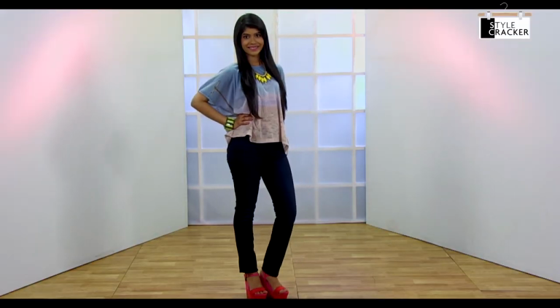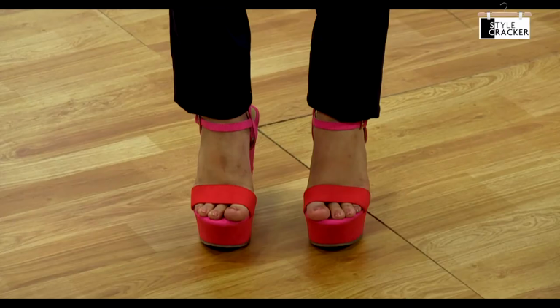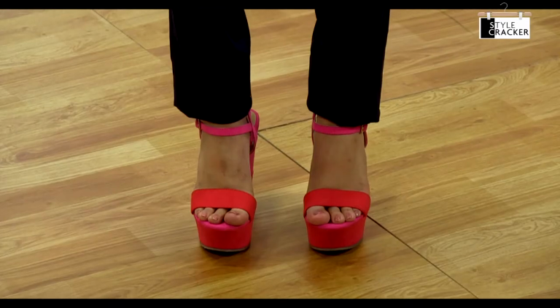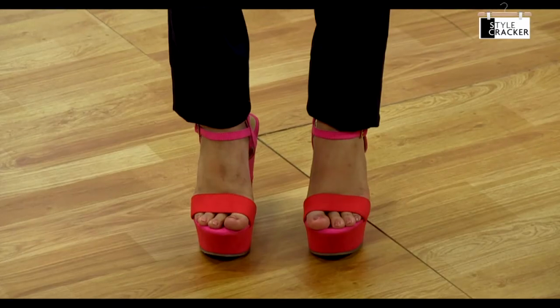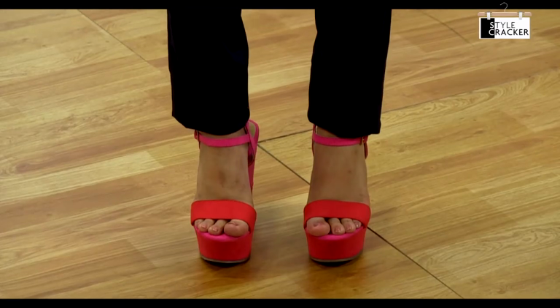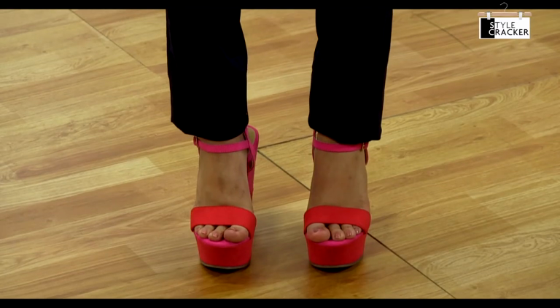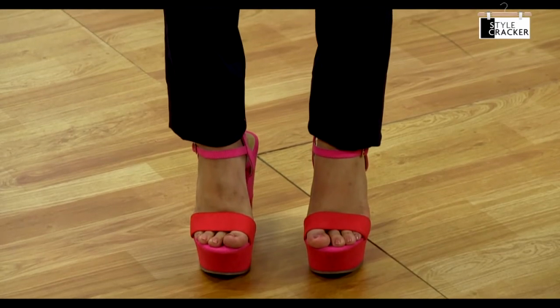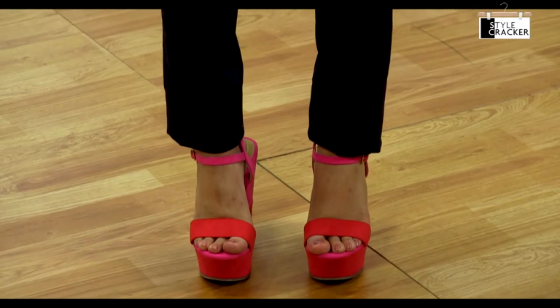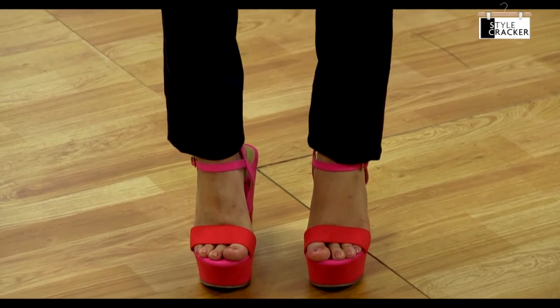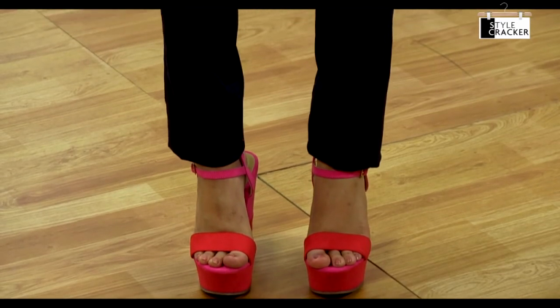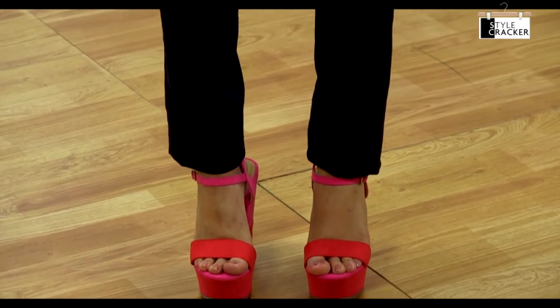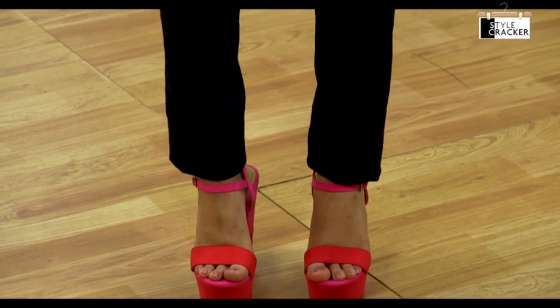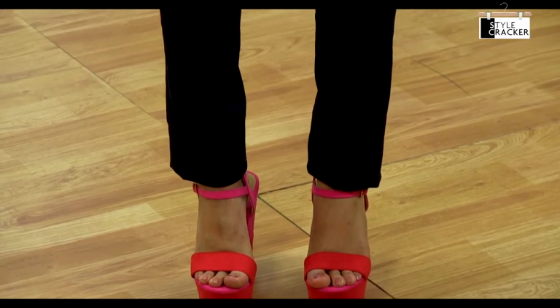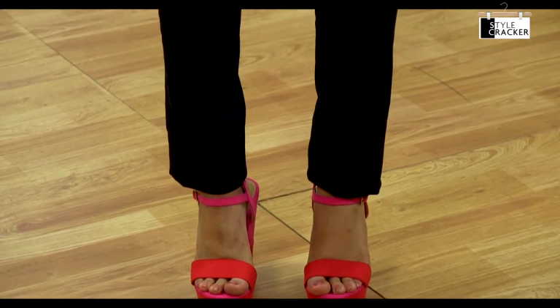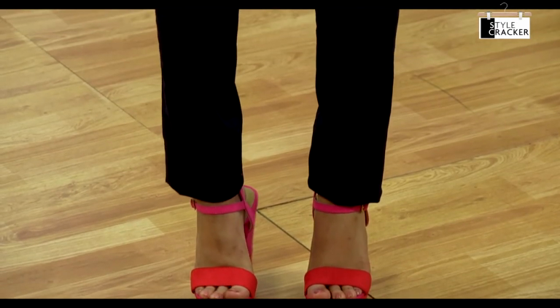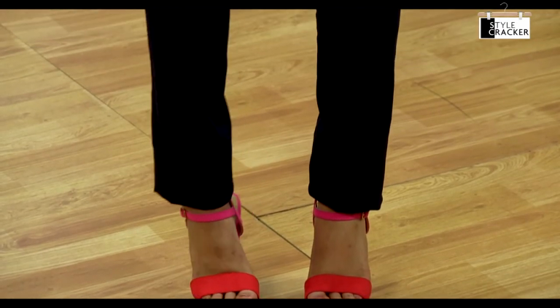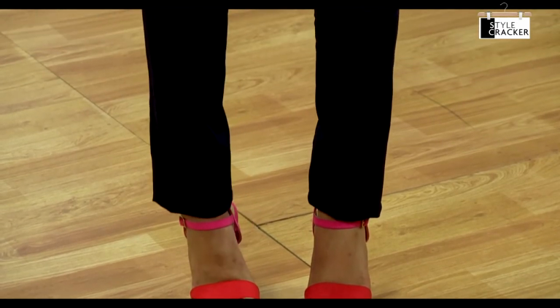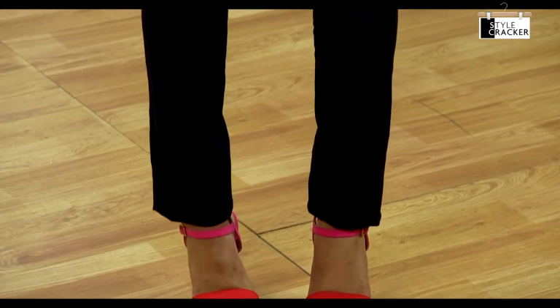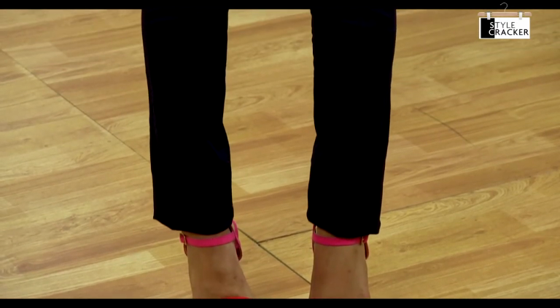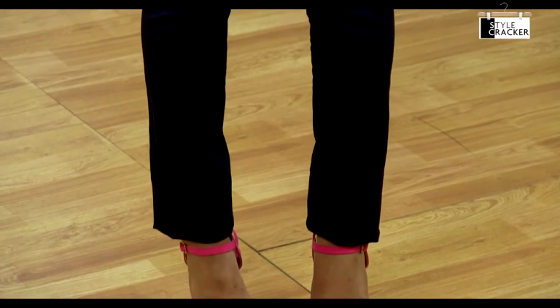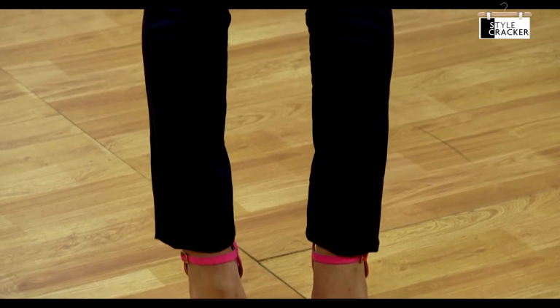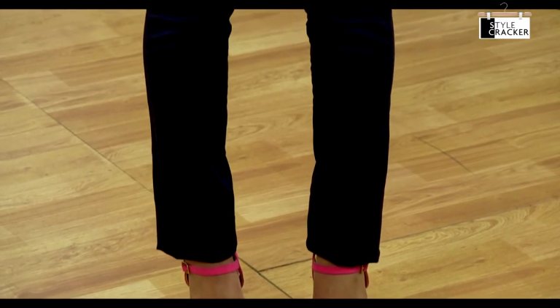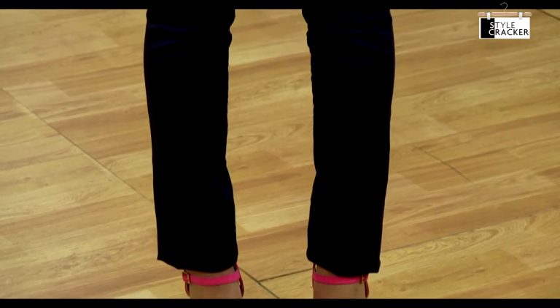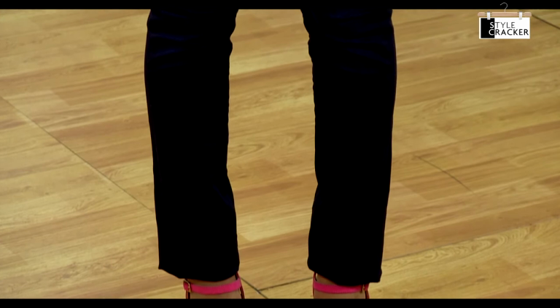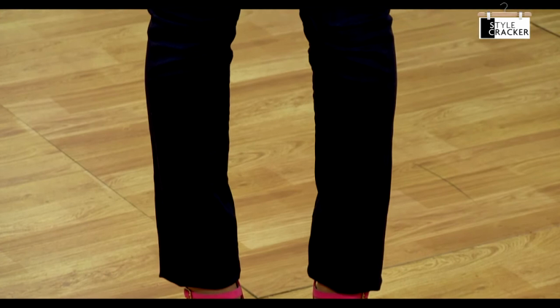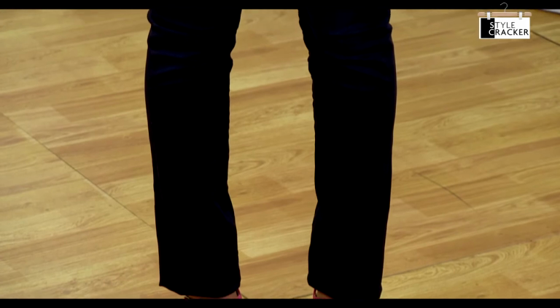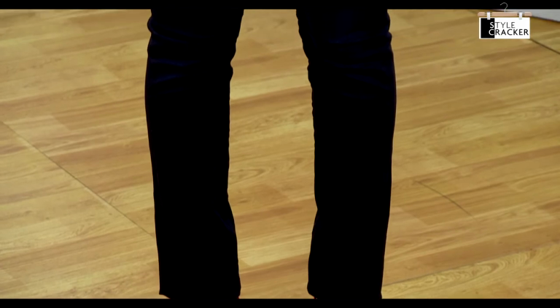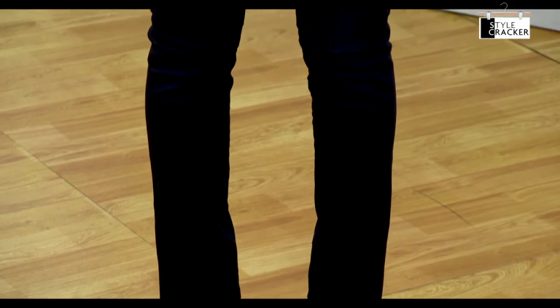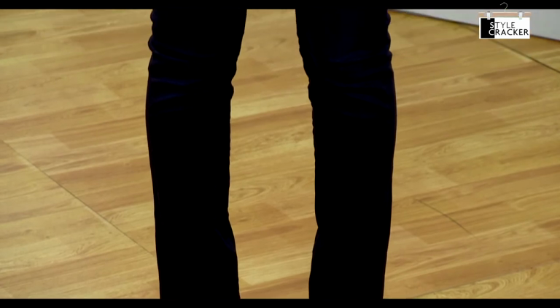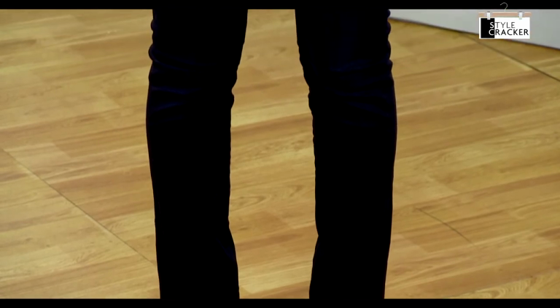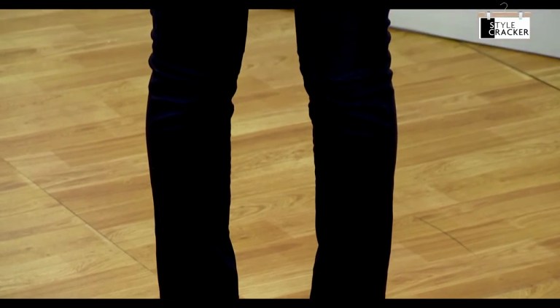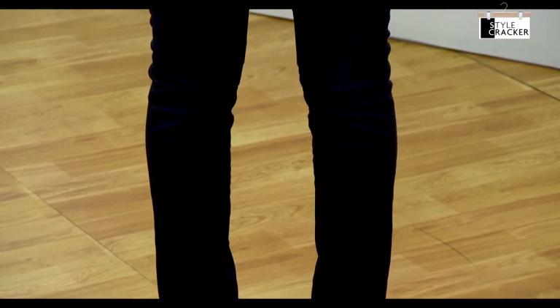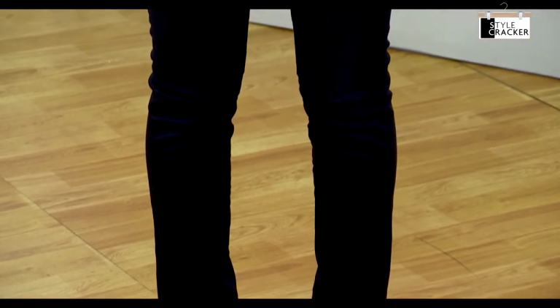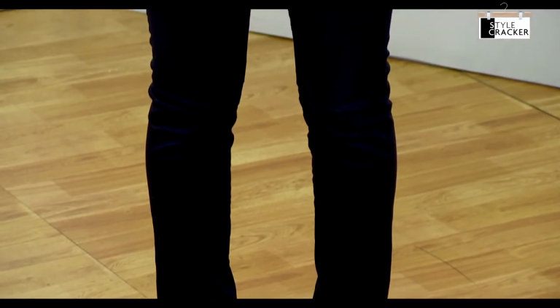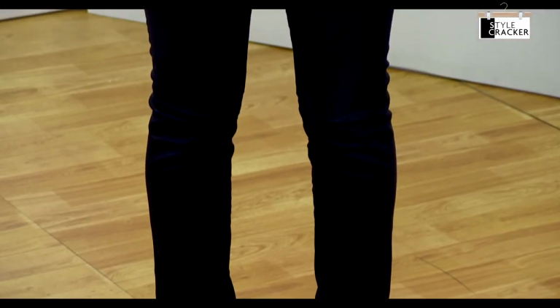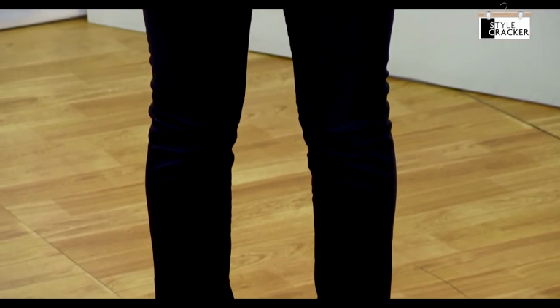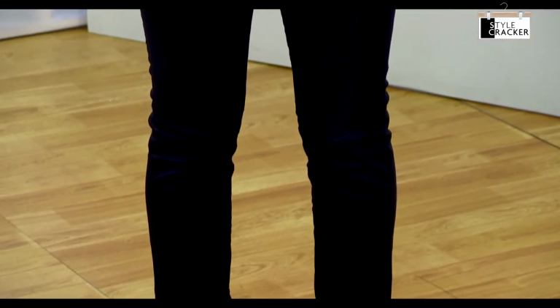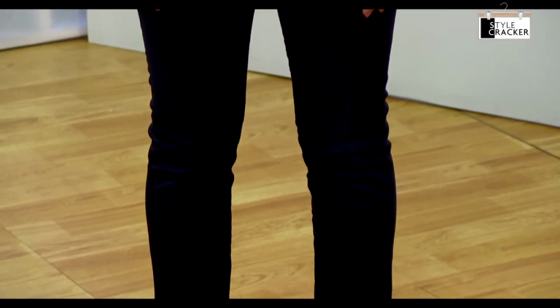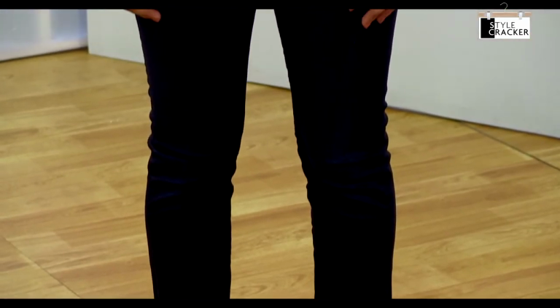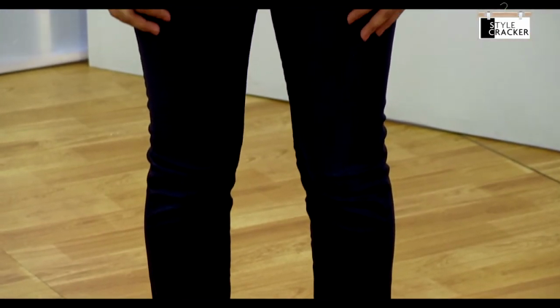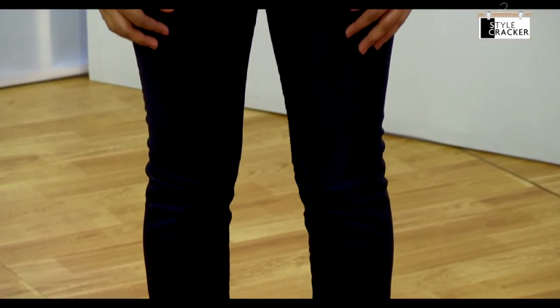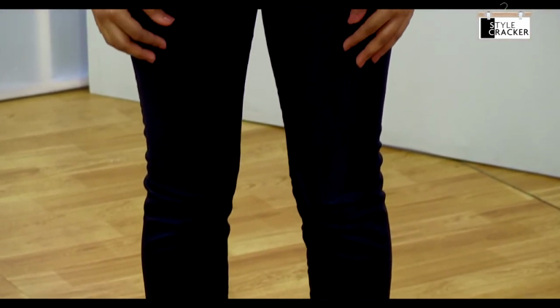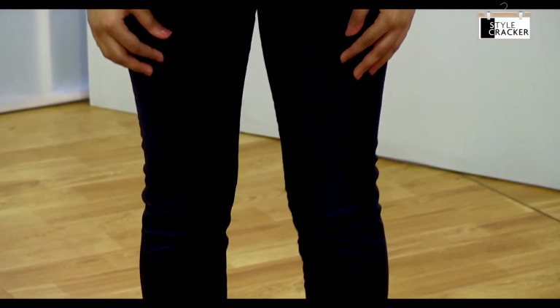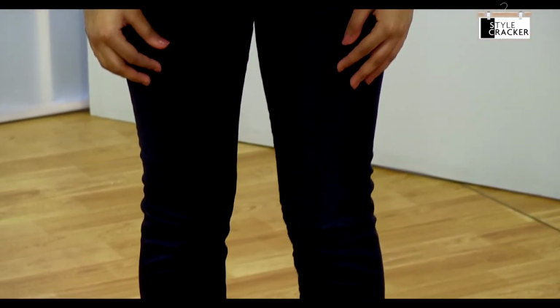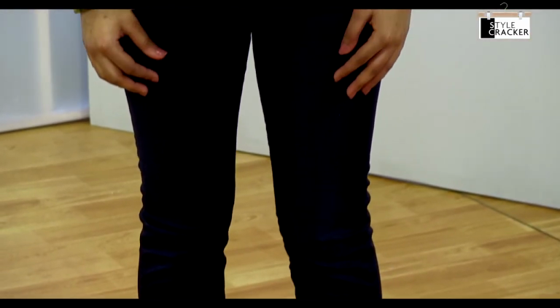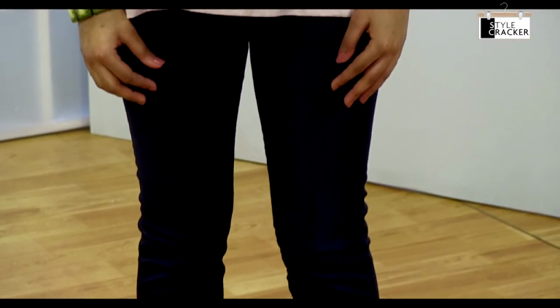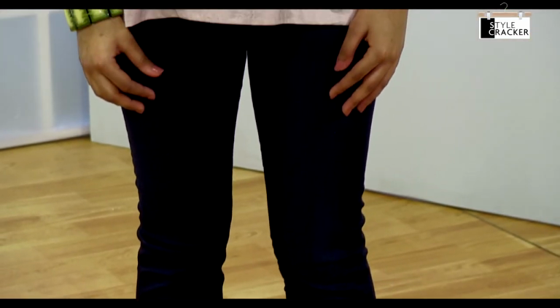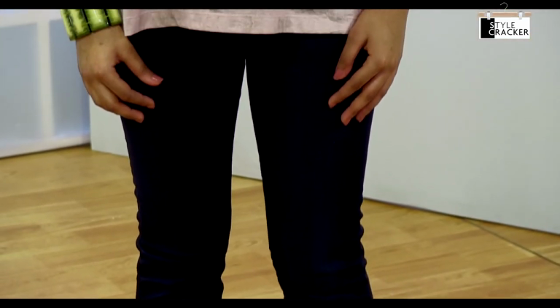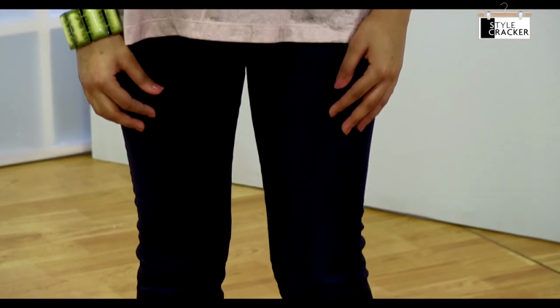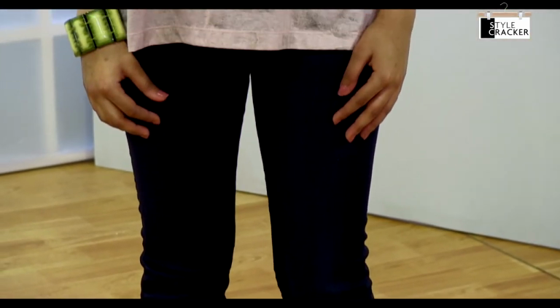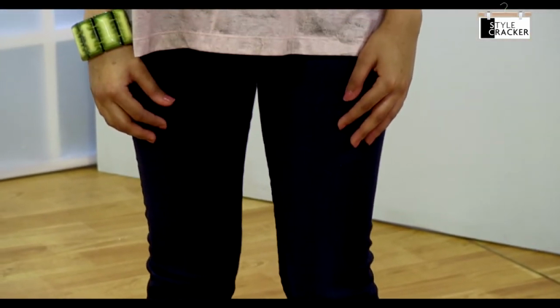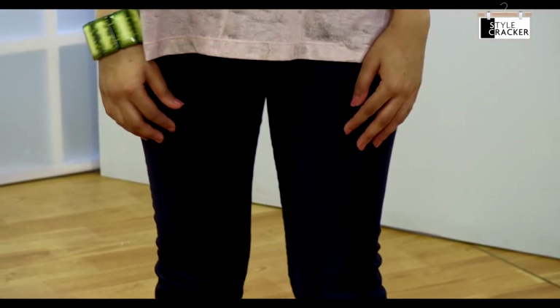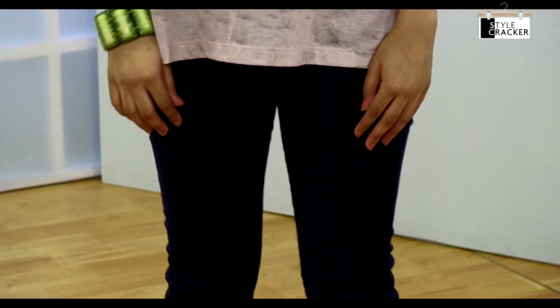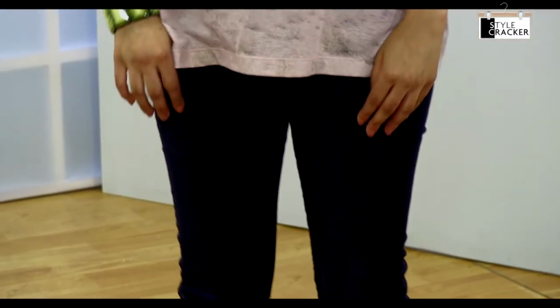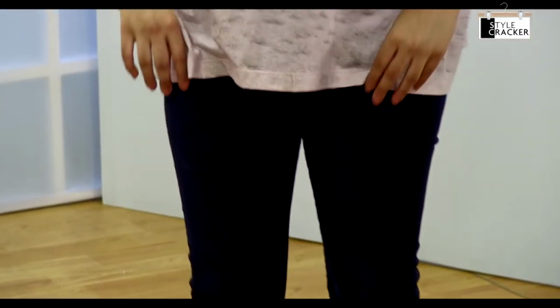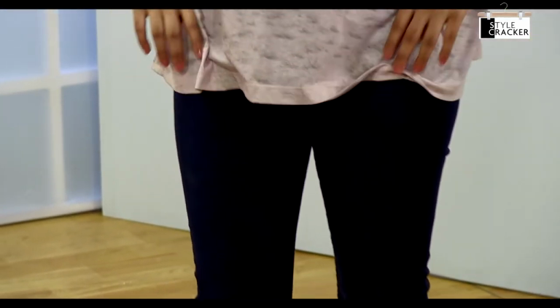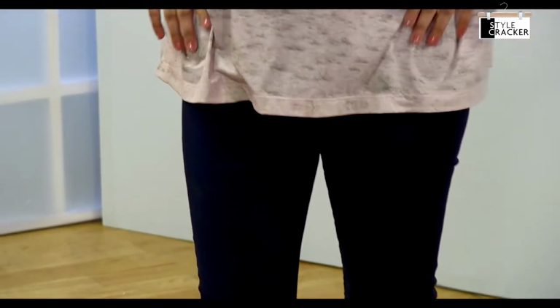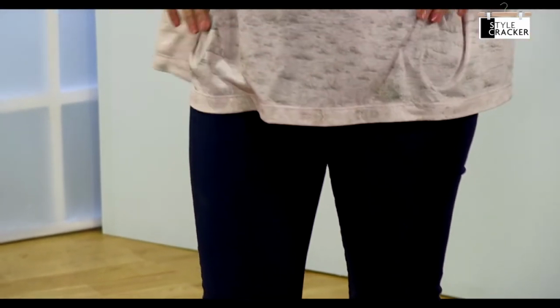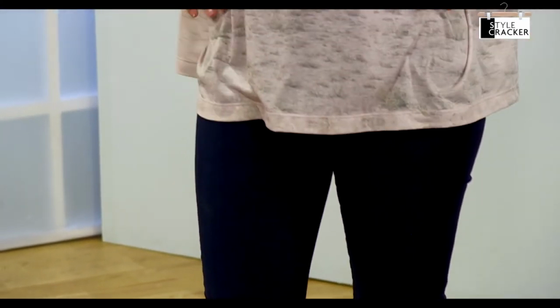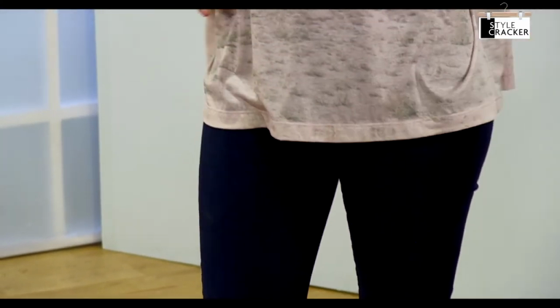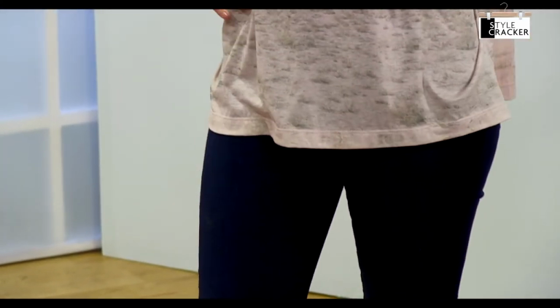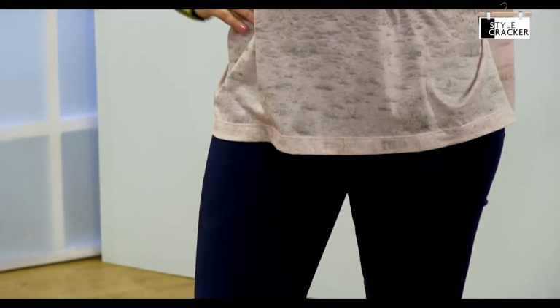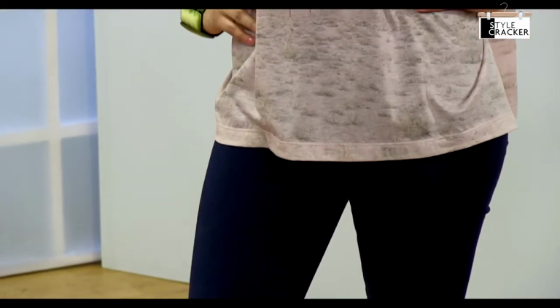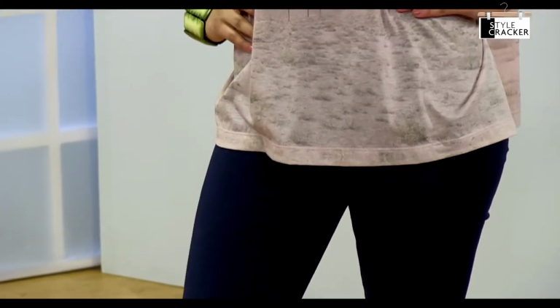Wear colour blocking sandals and pick a pair in fun and bold bright colours to add that oomph factor to your casual look.